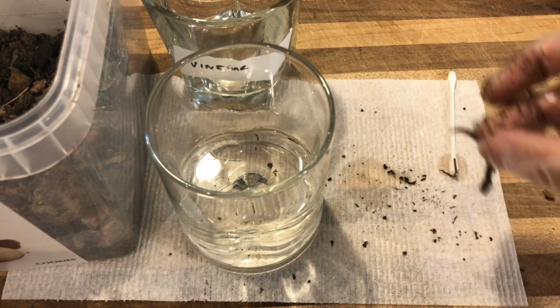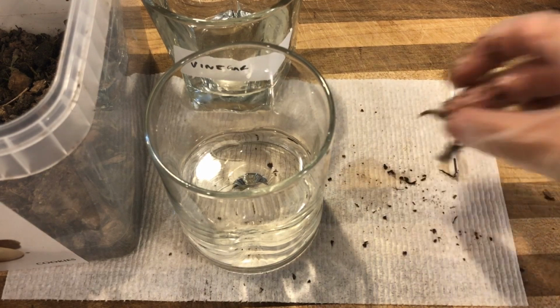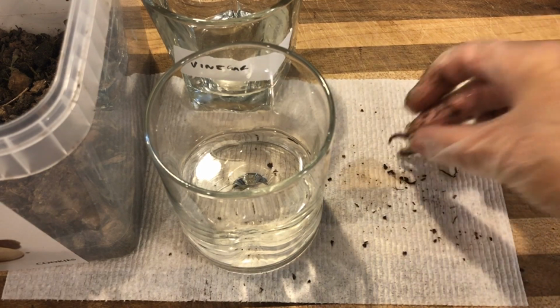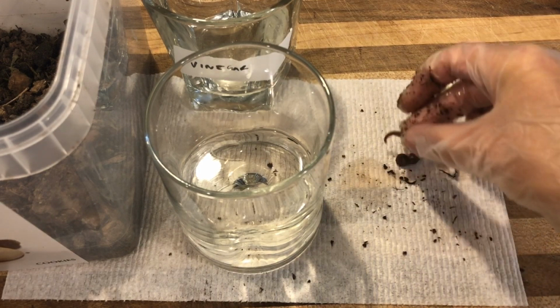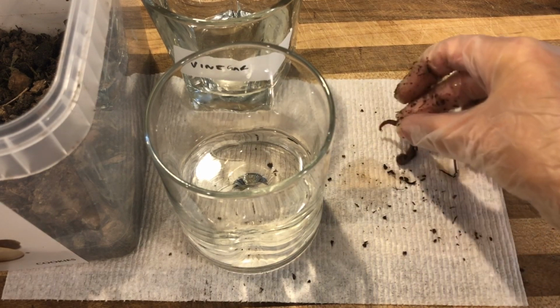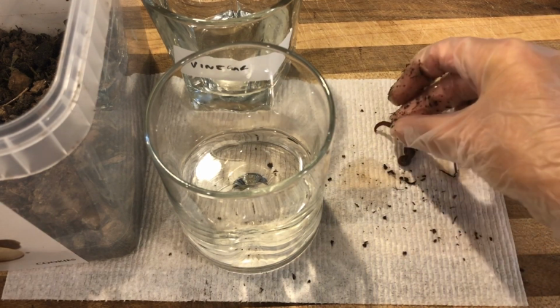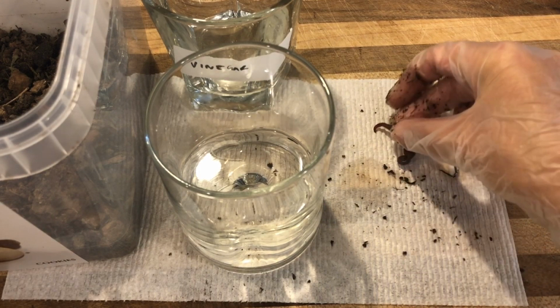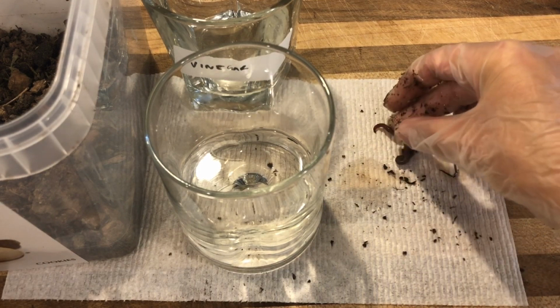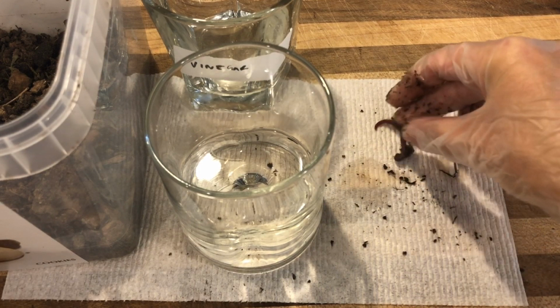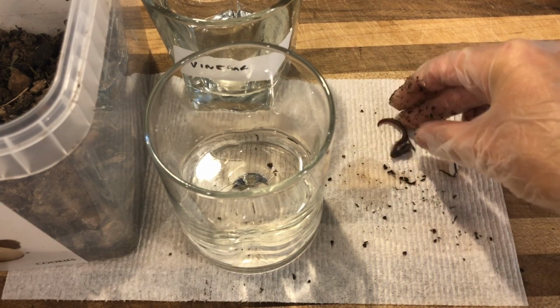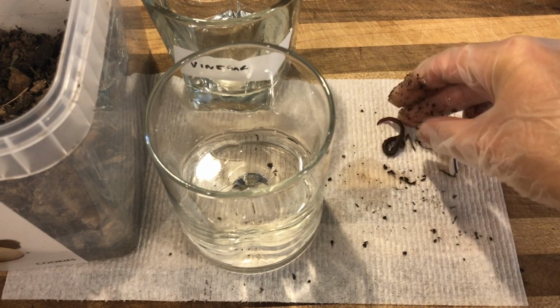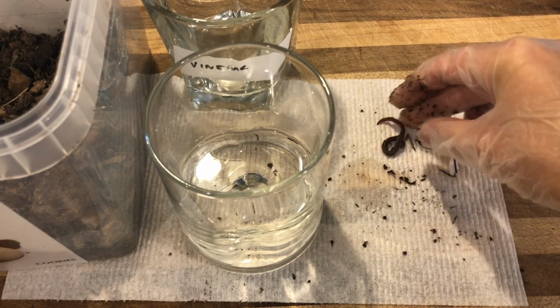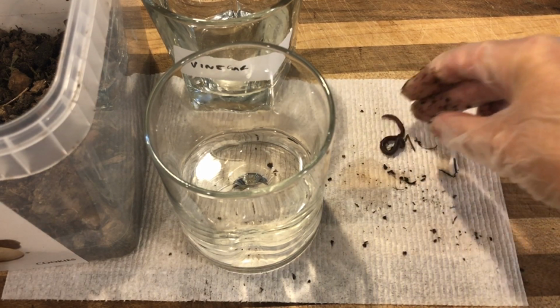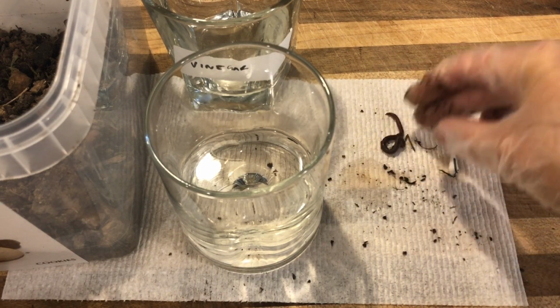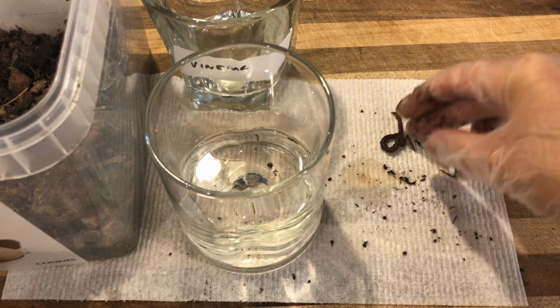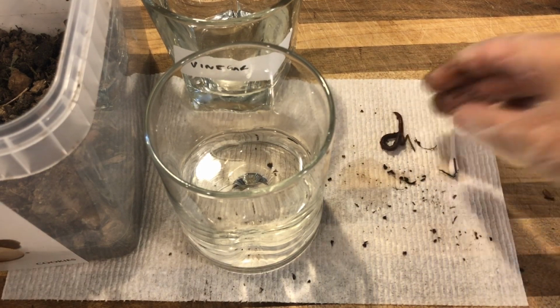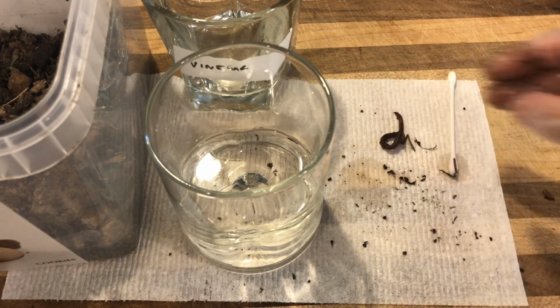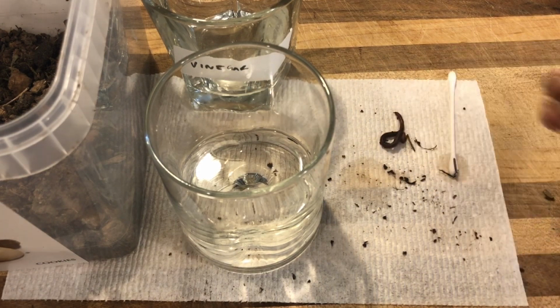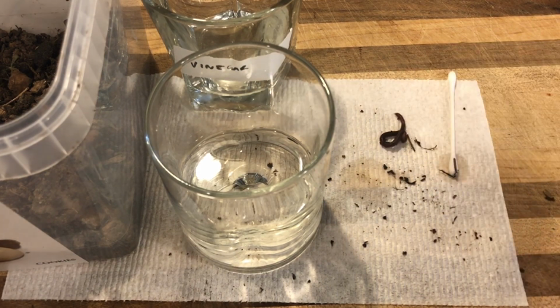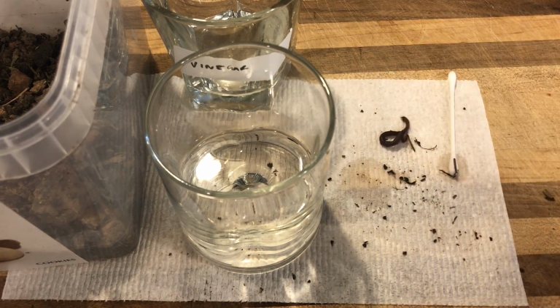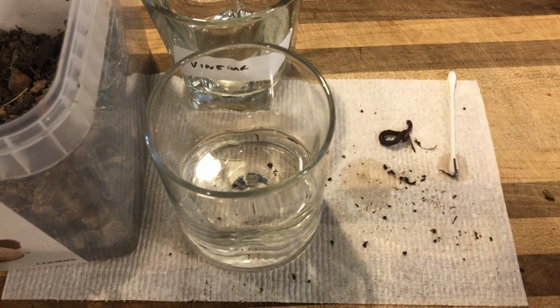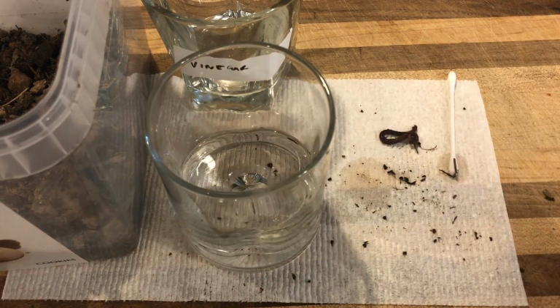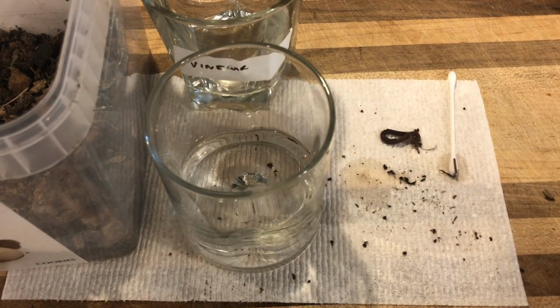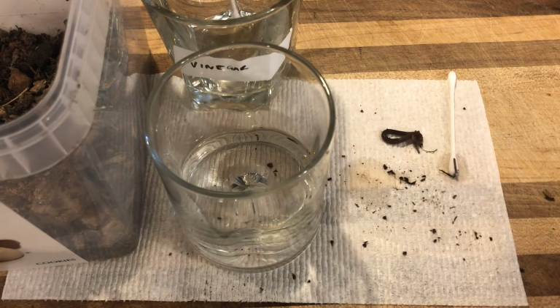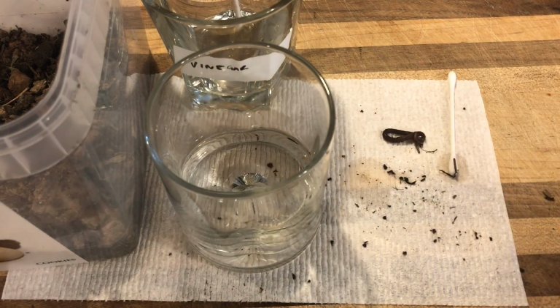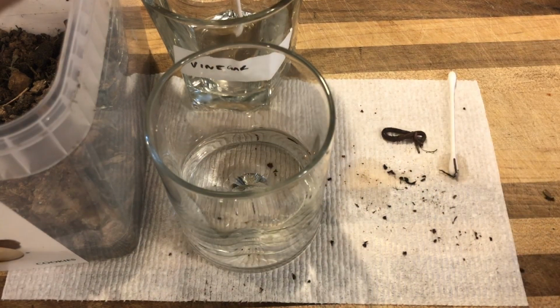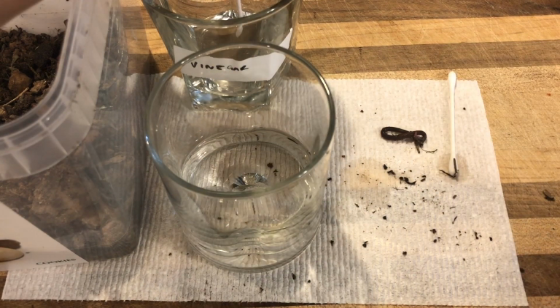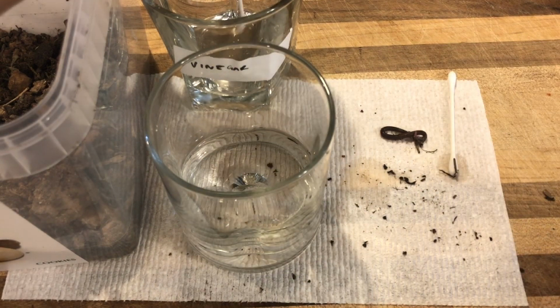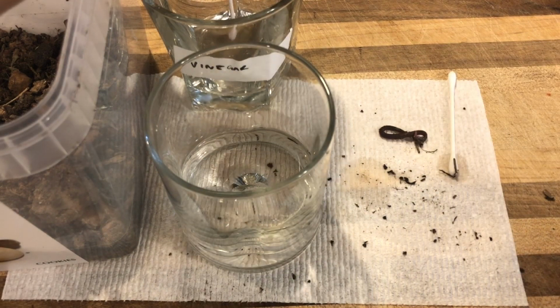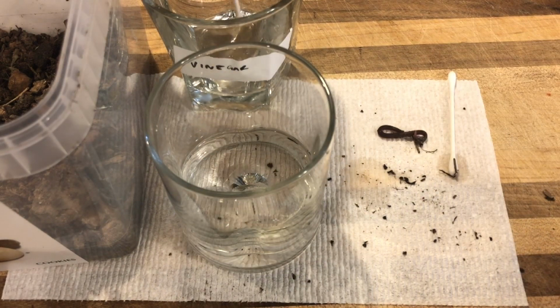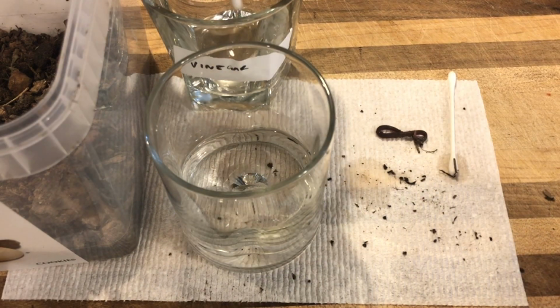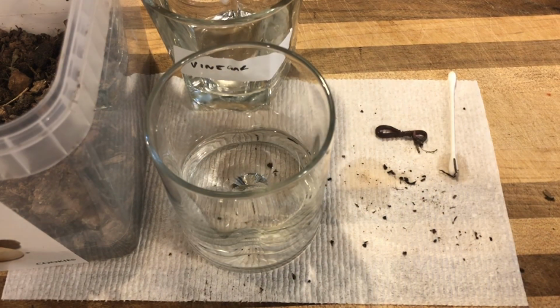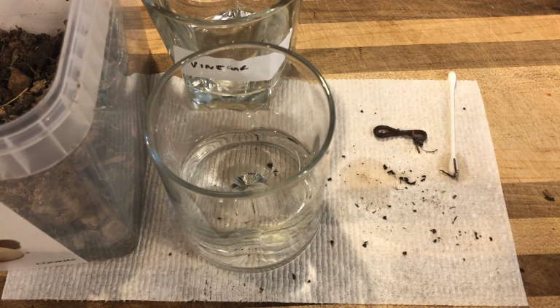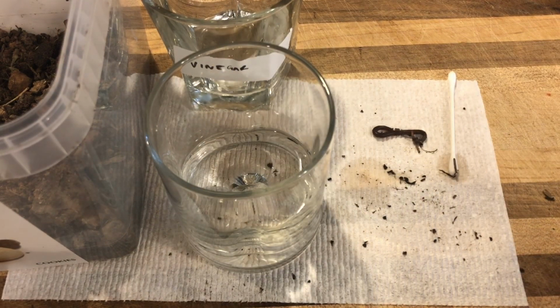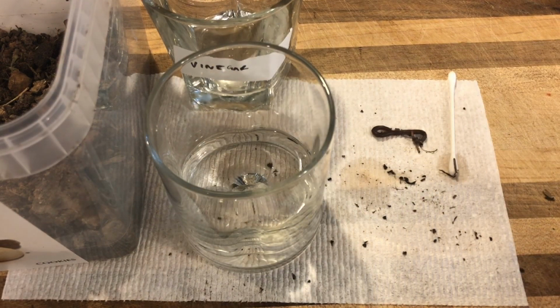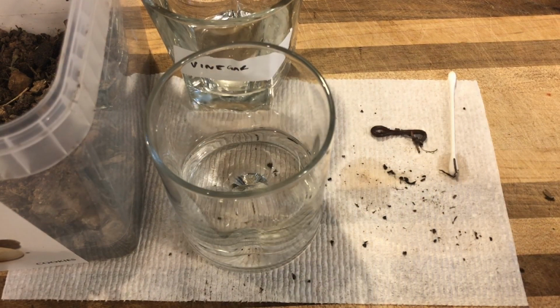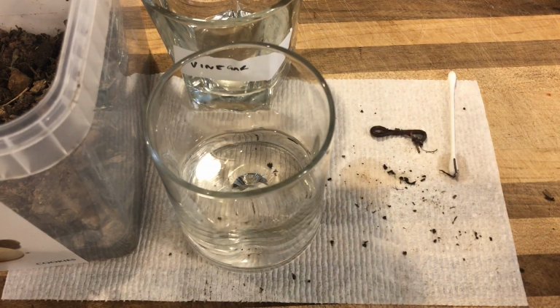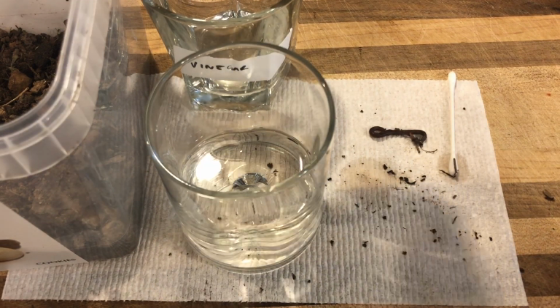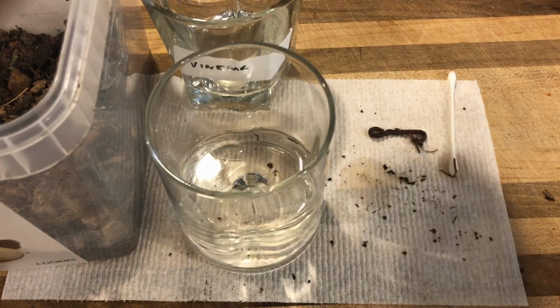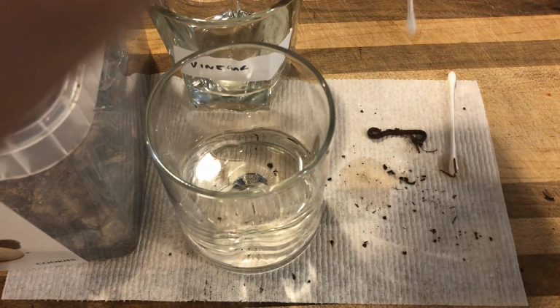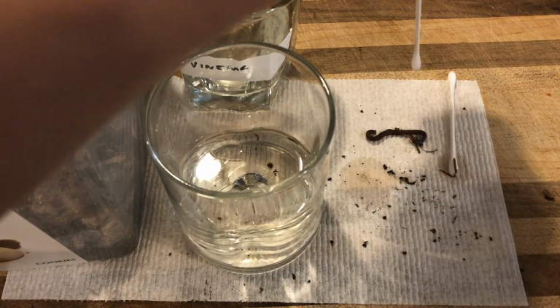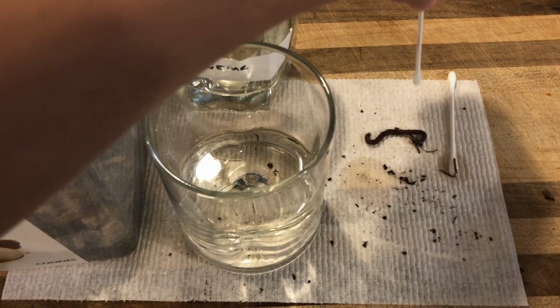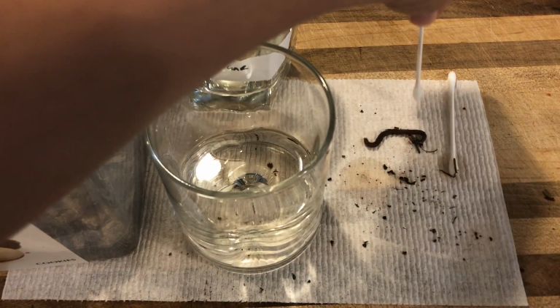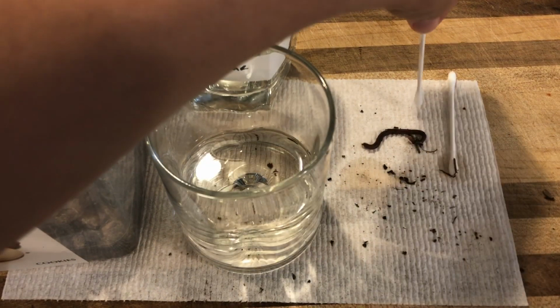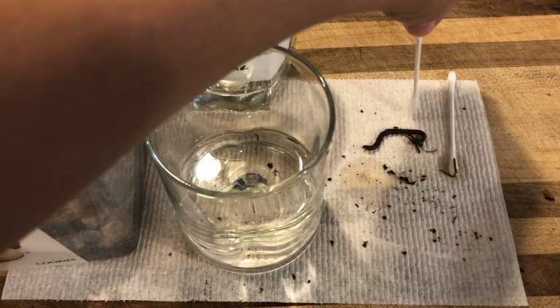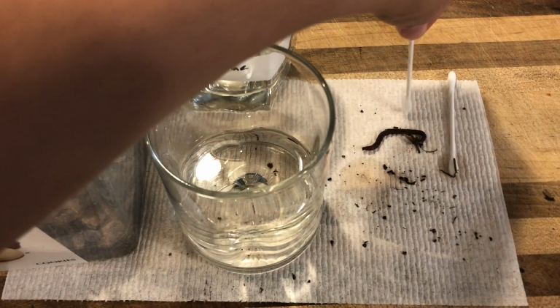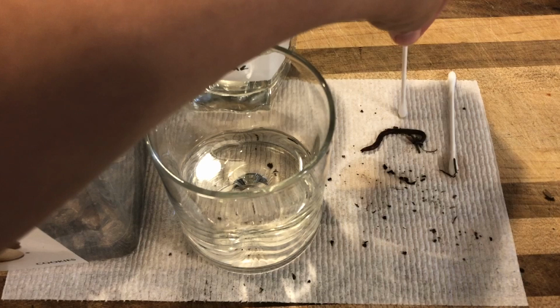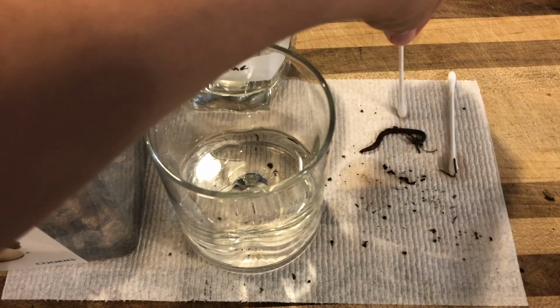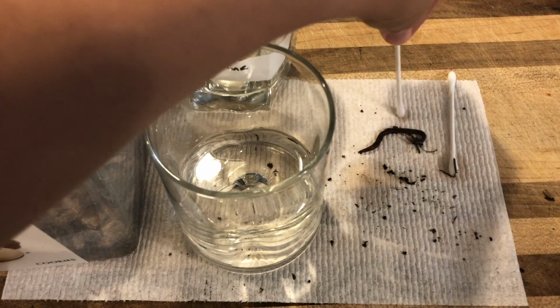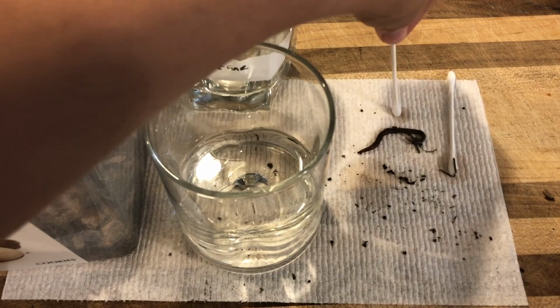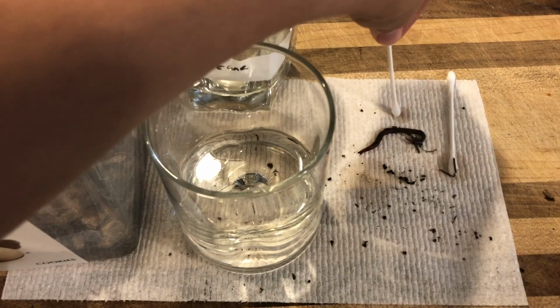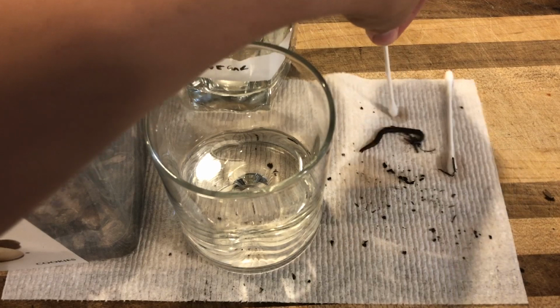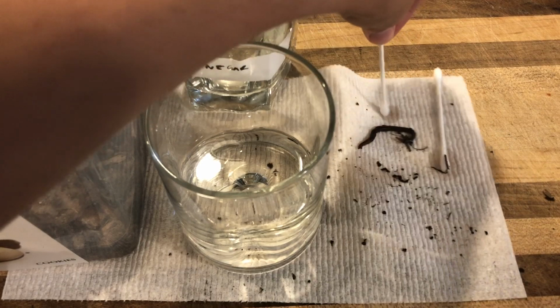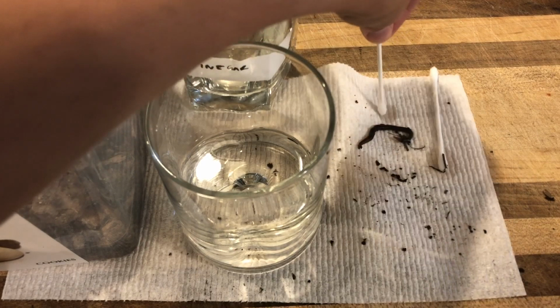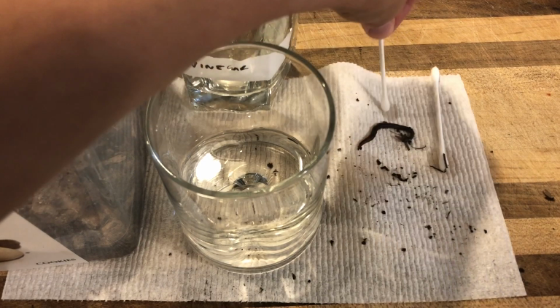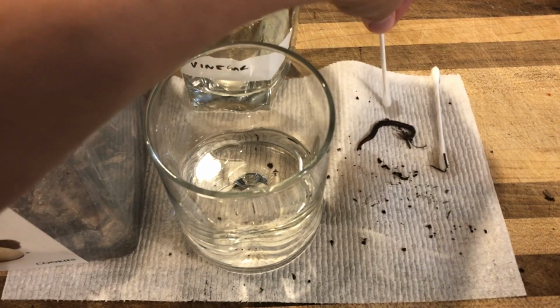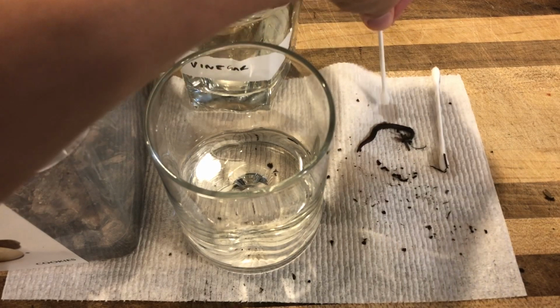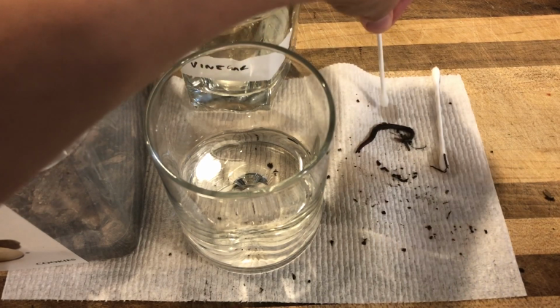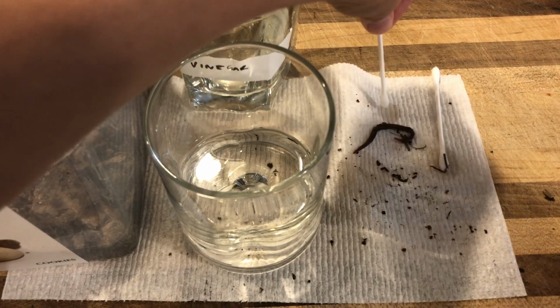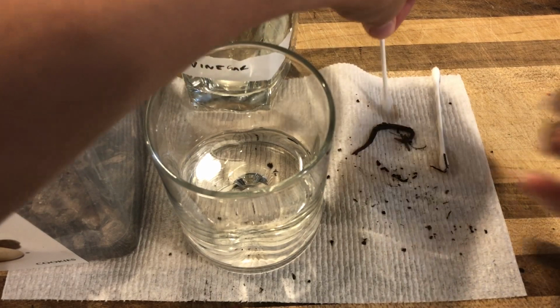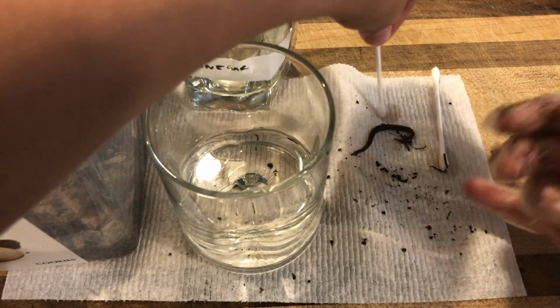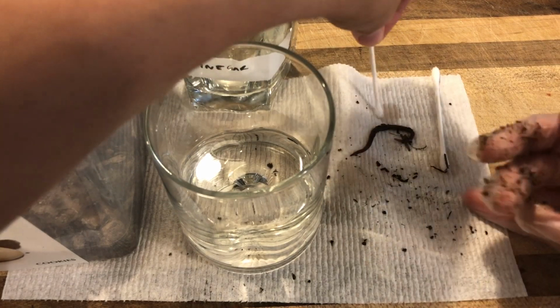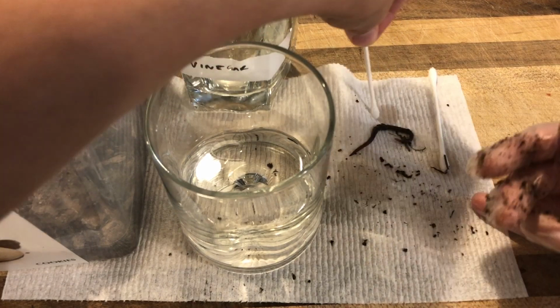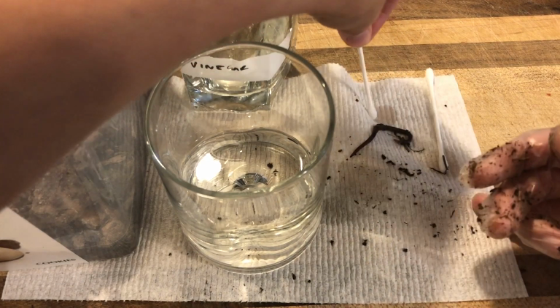Now put your earthworm in a new area of your paper towel and do the same with a line of vinegar. Be careful not to touch the worm with the vinegar.